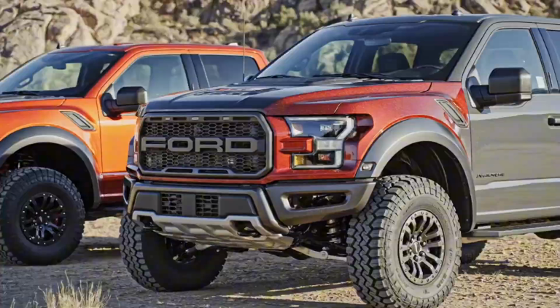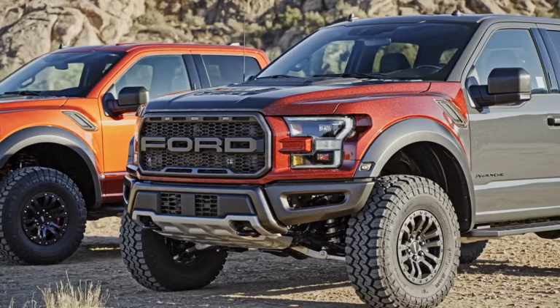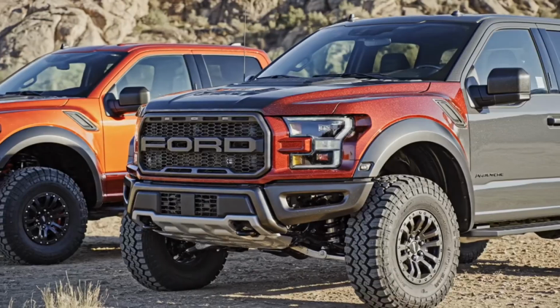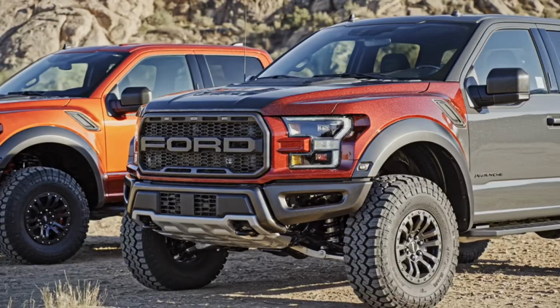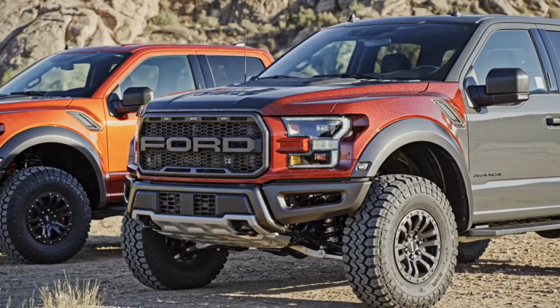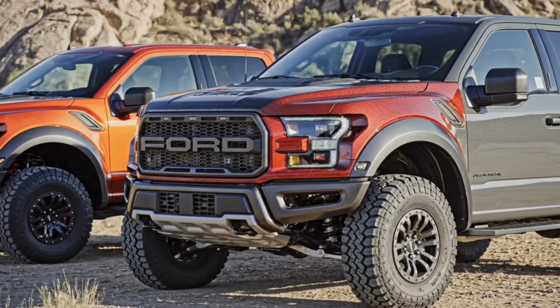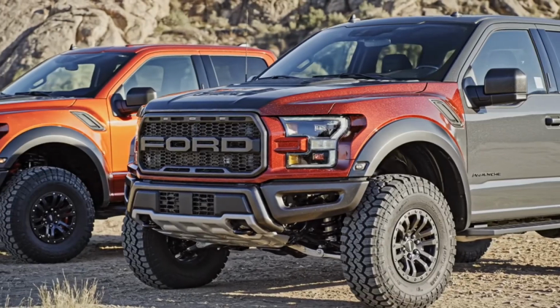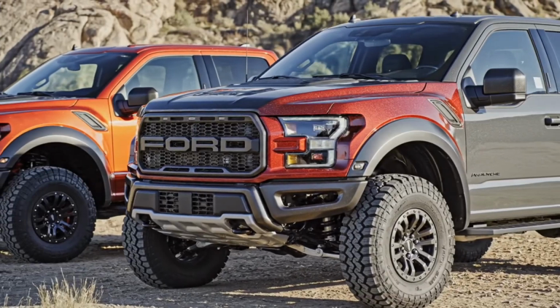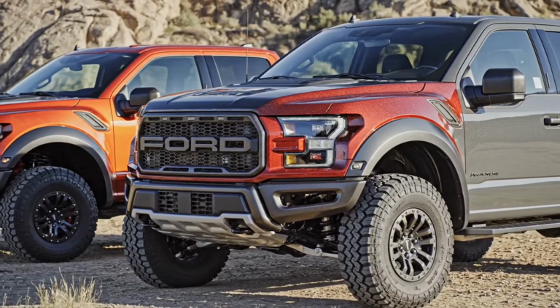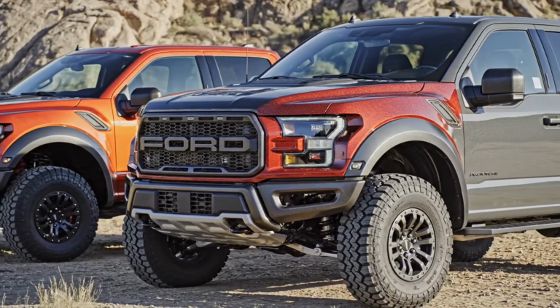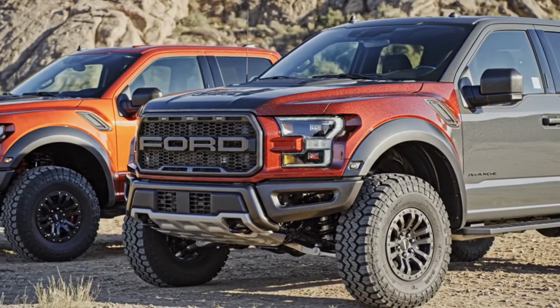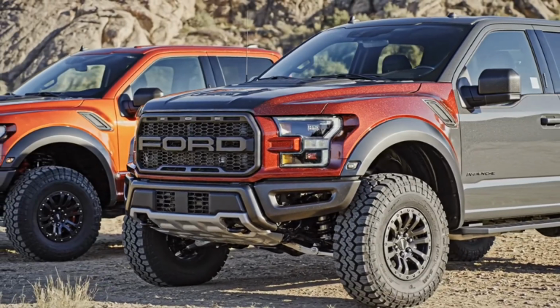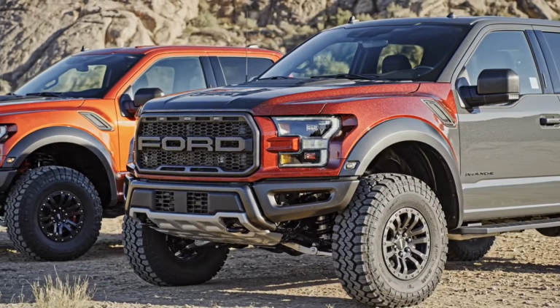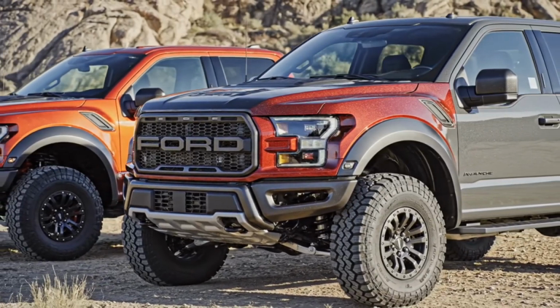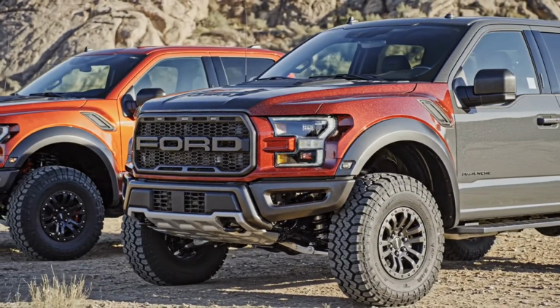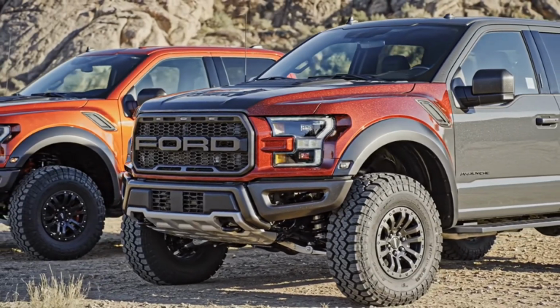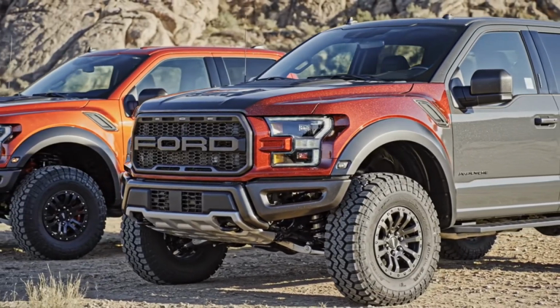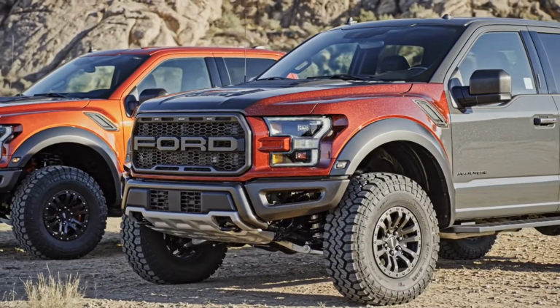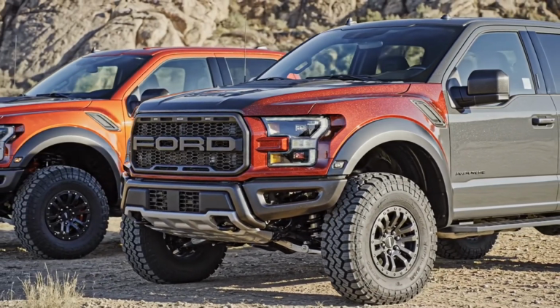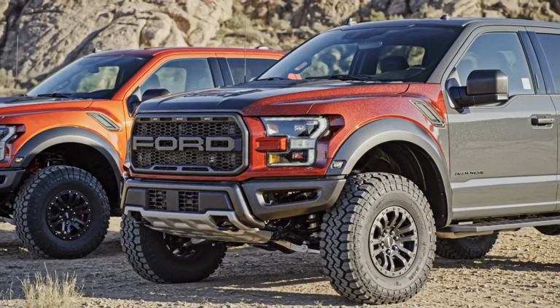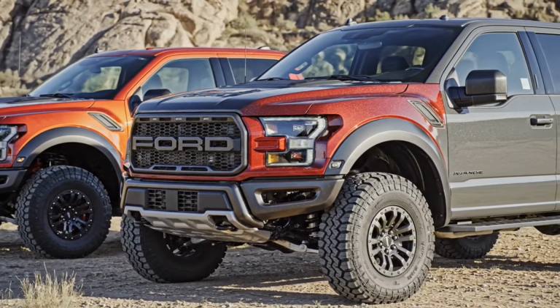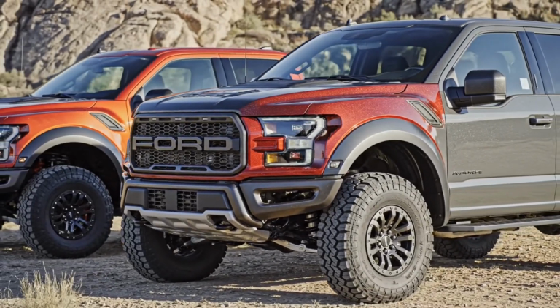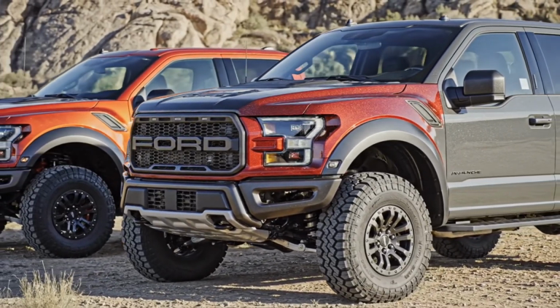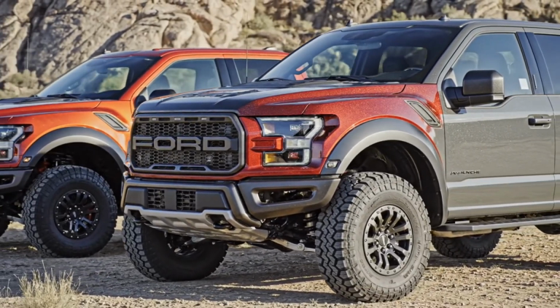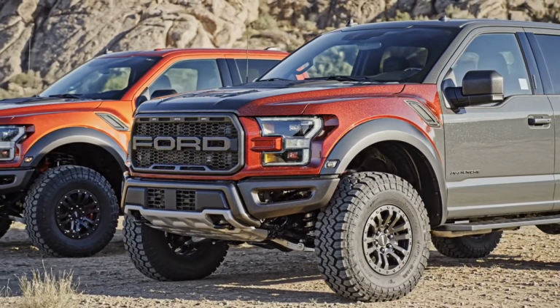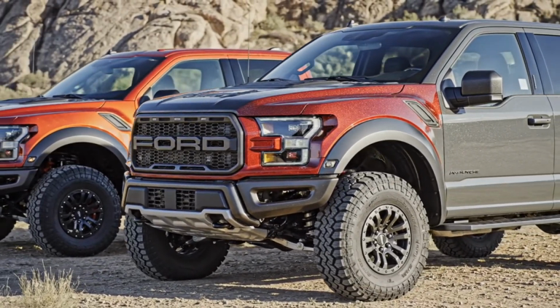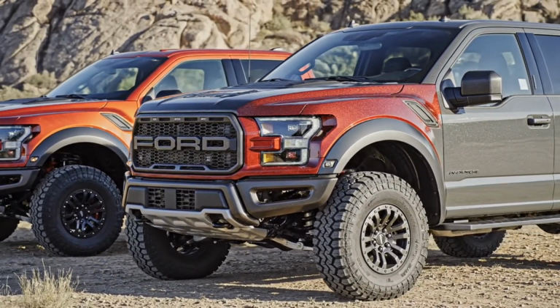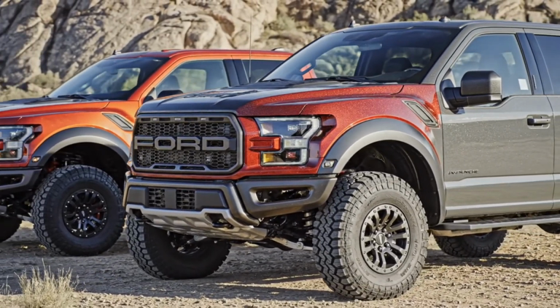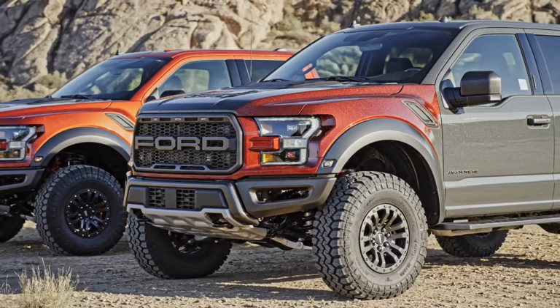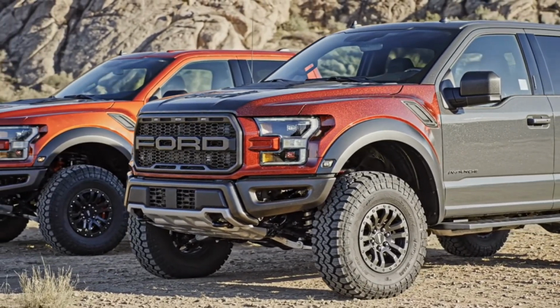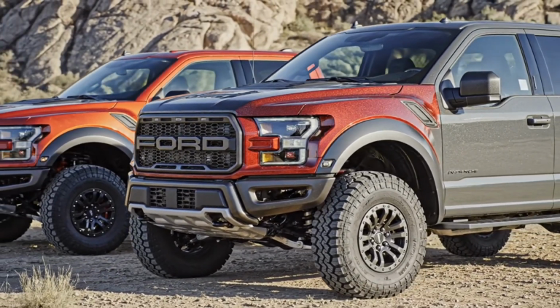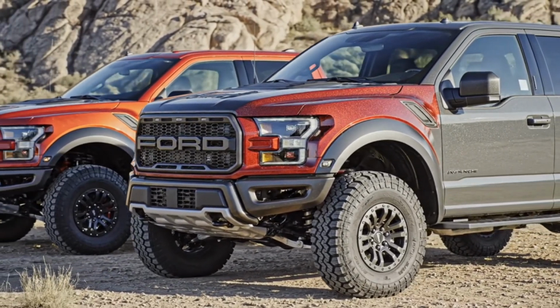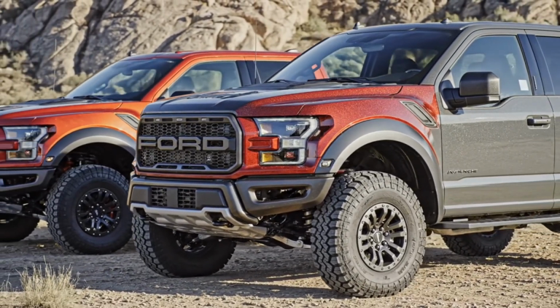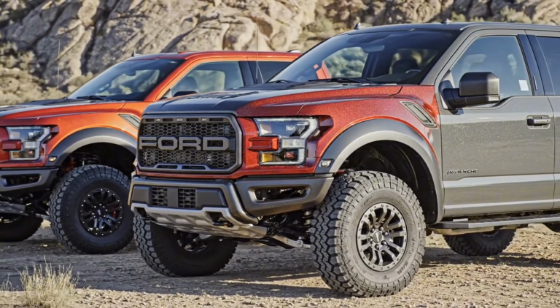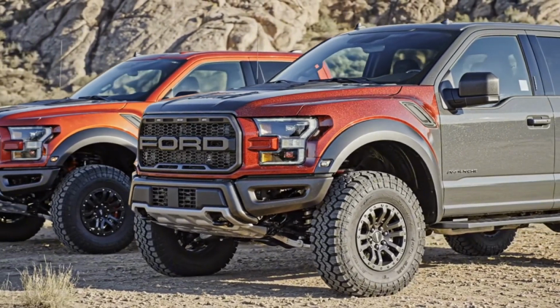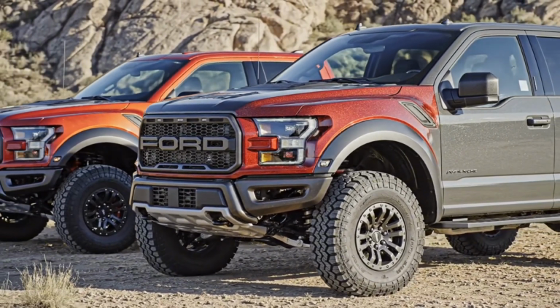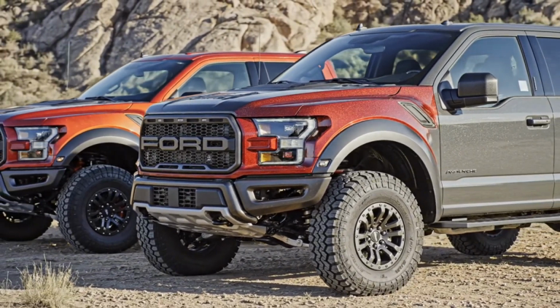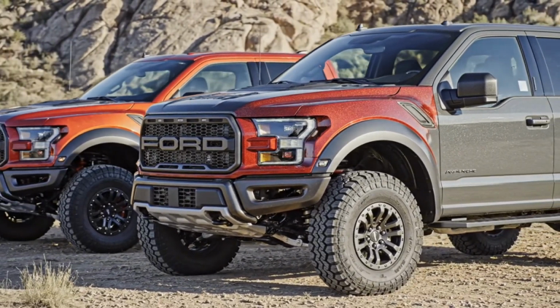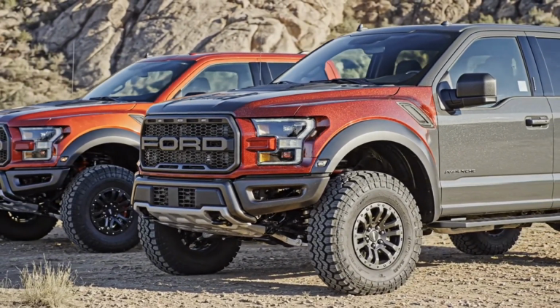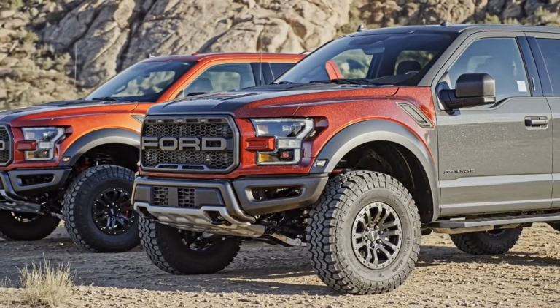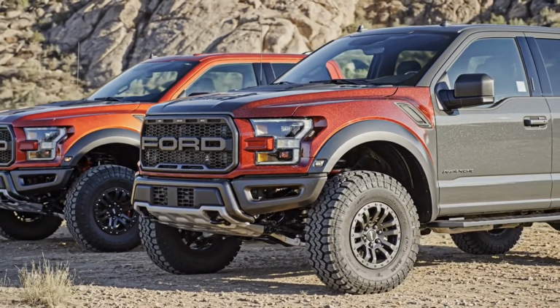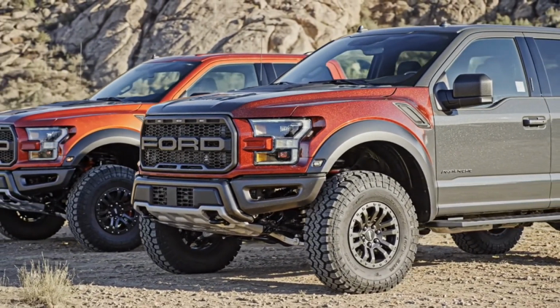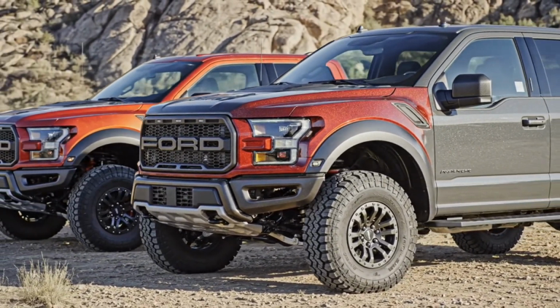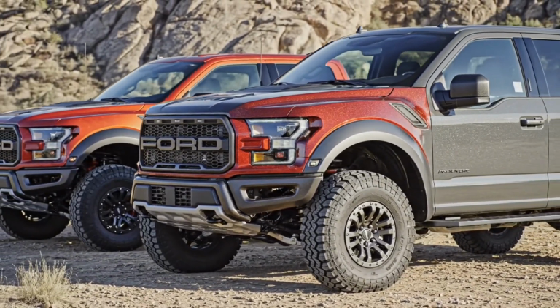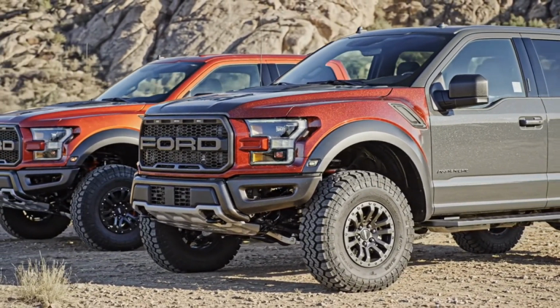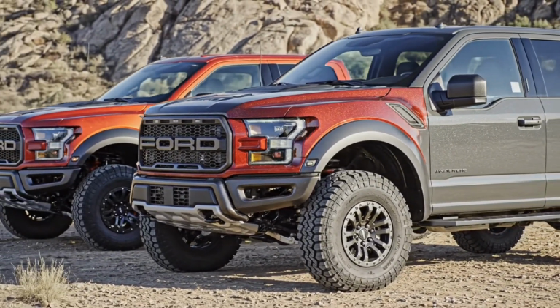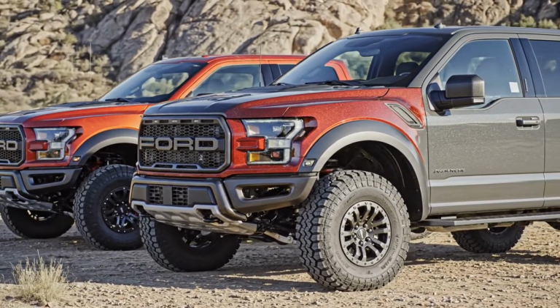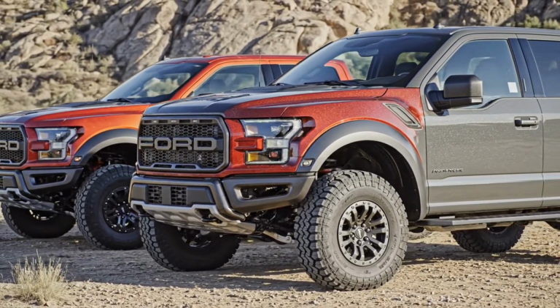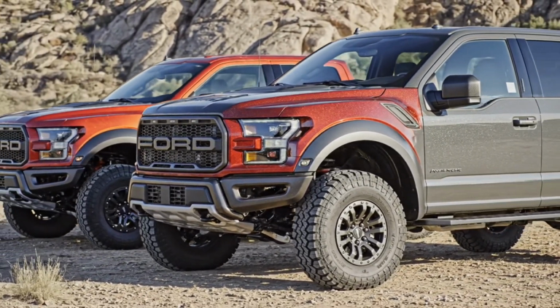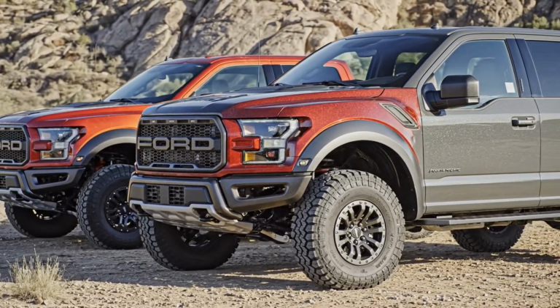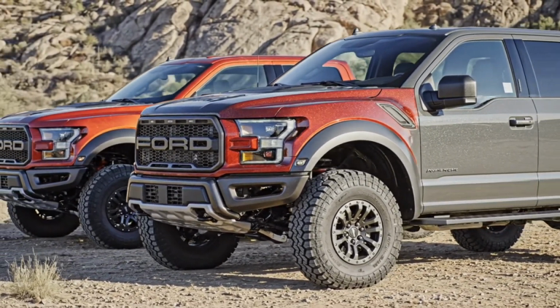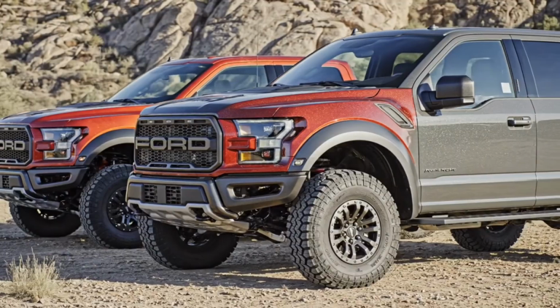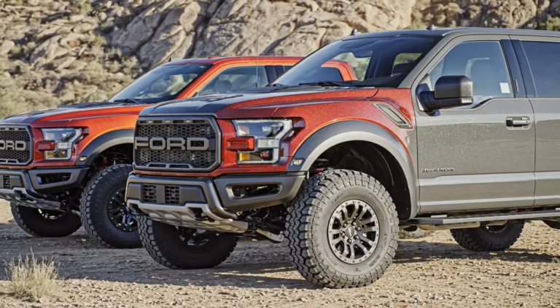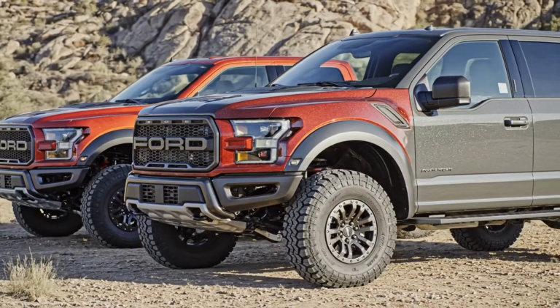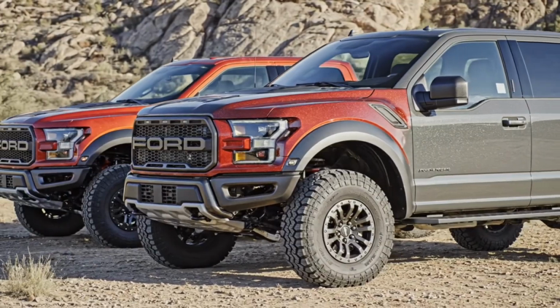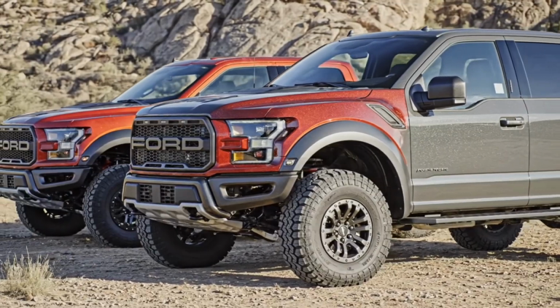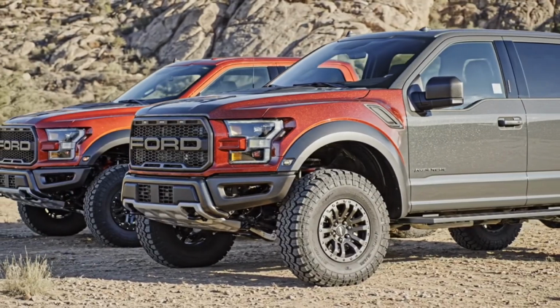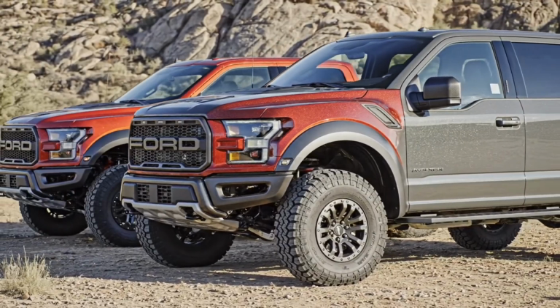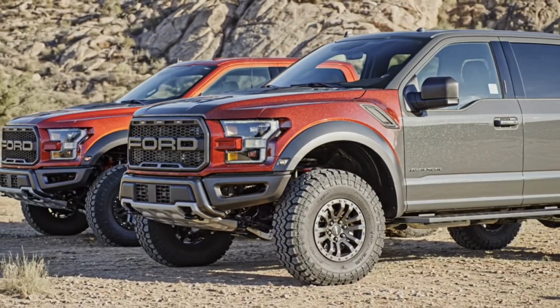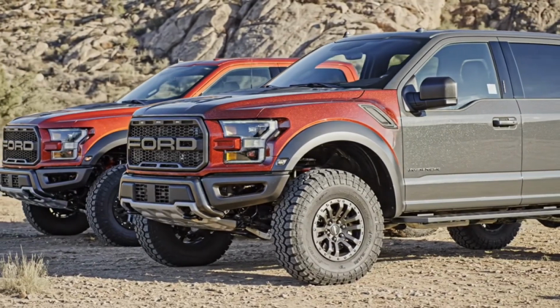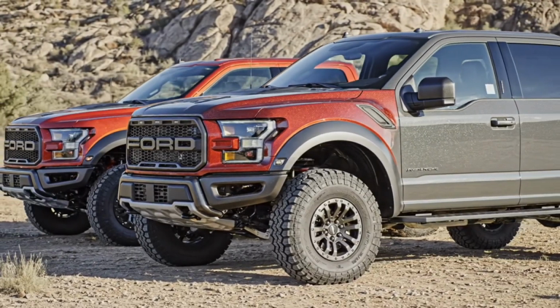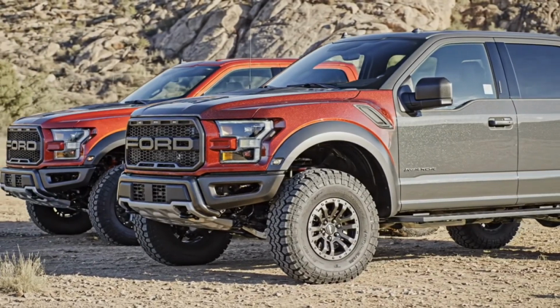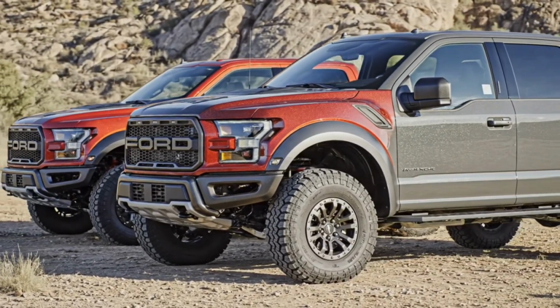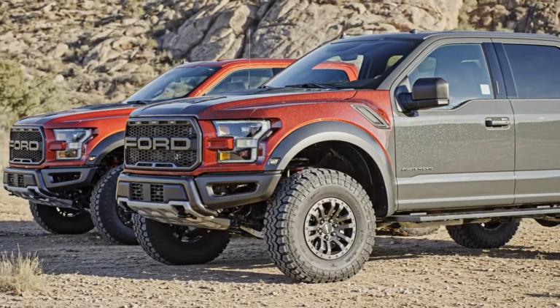Displaying the aggressive stance and modern aesthetic, the Raptor is available in stunning finishes like Code Orange, Rapid Red, and Avalanche Gray.